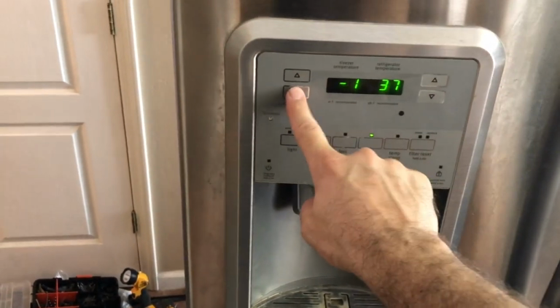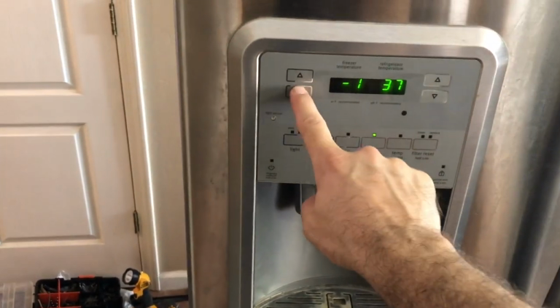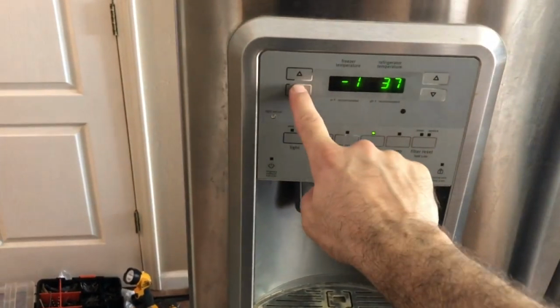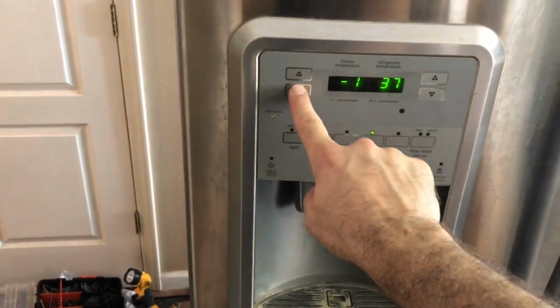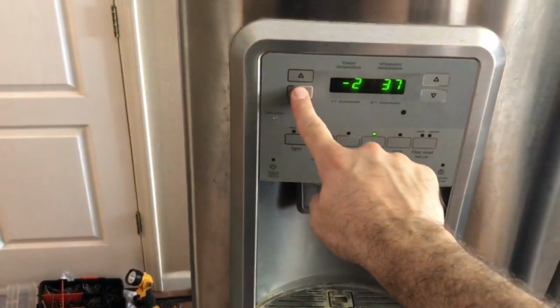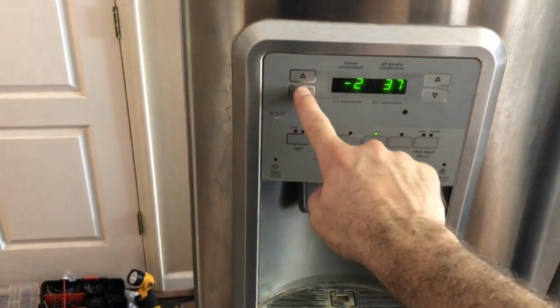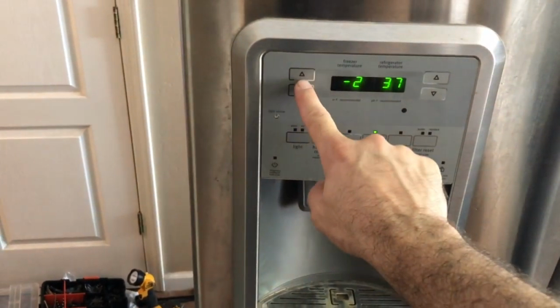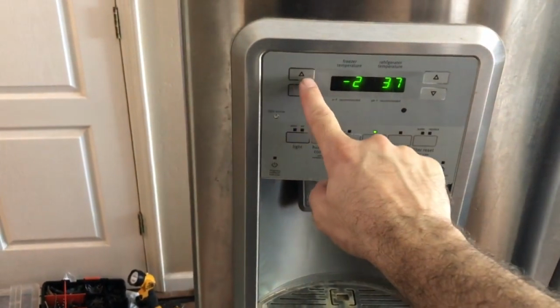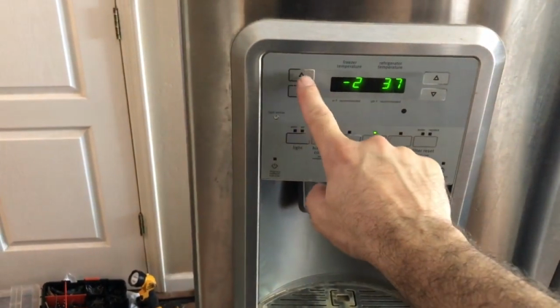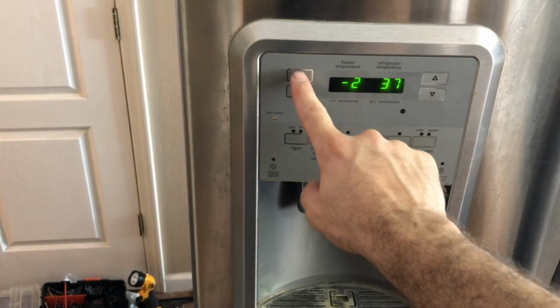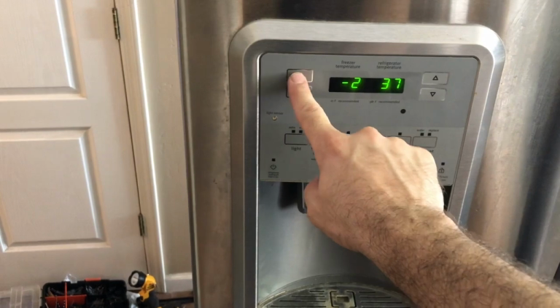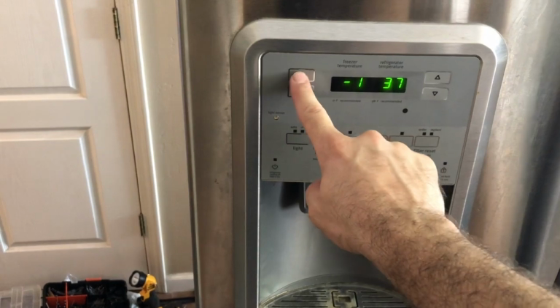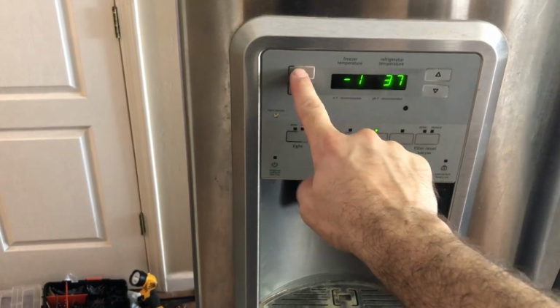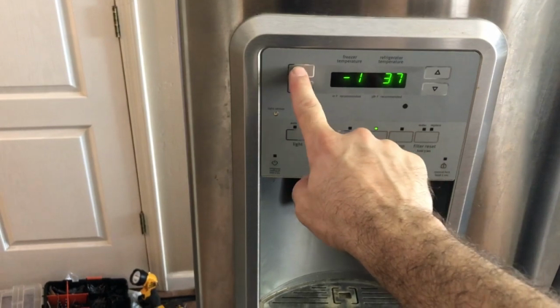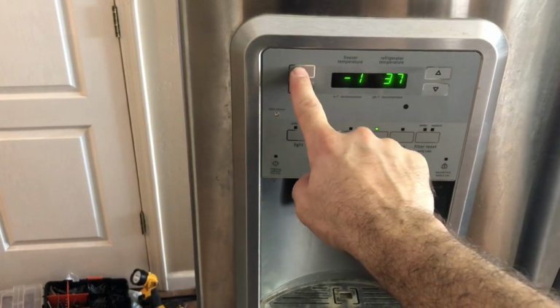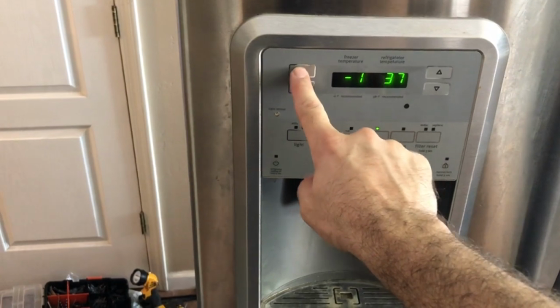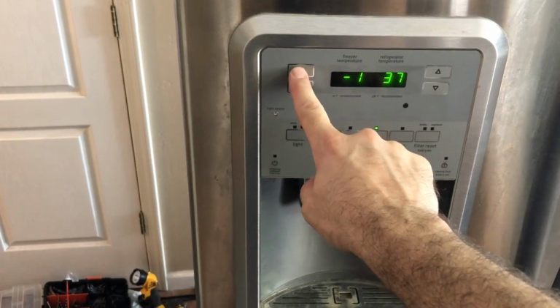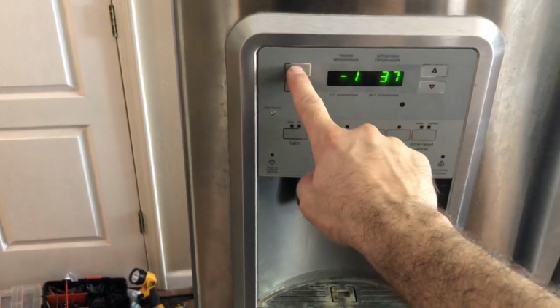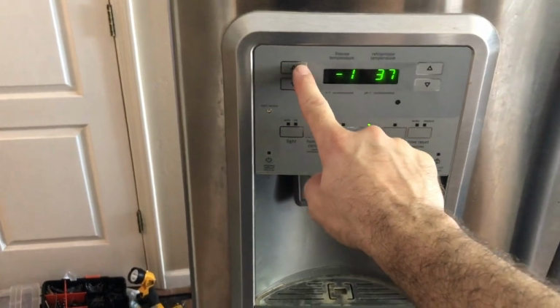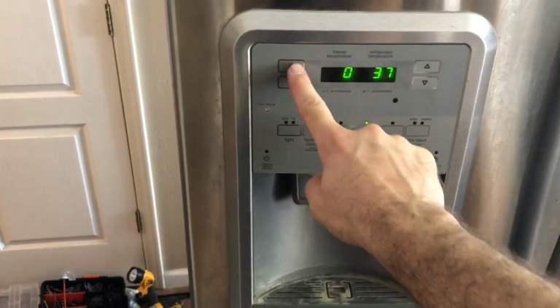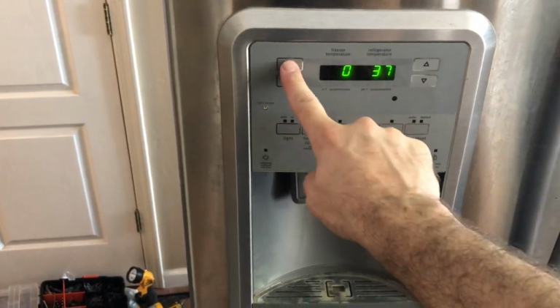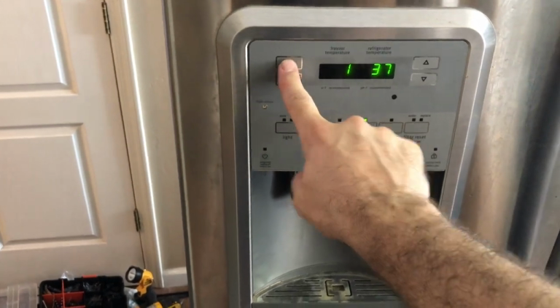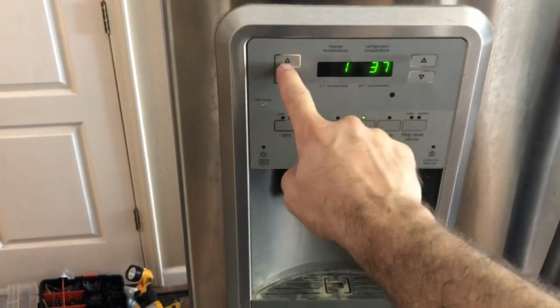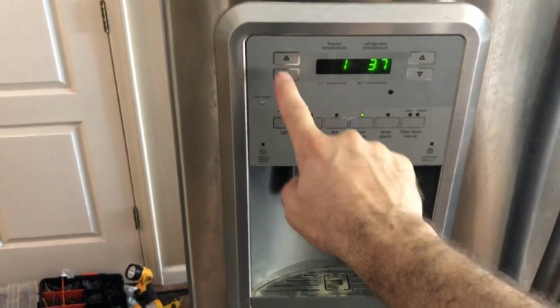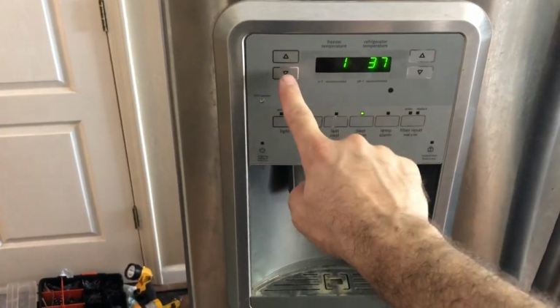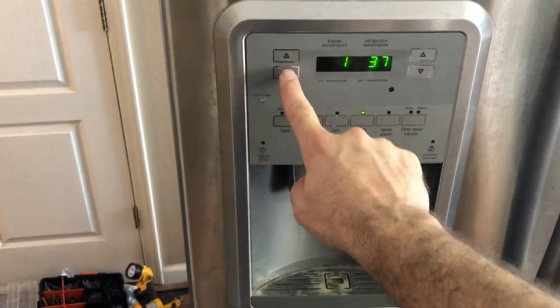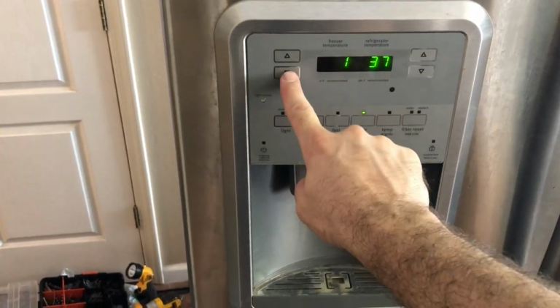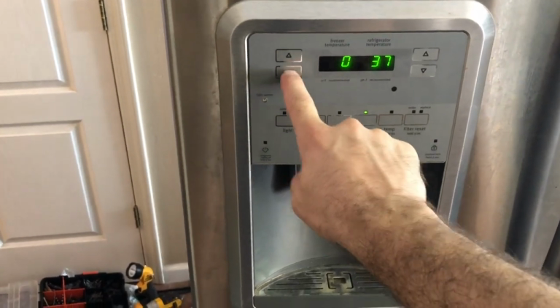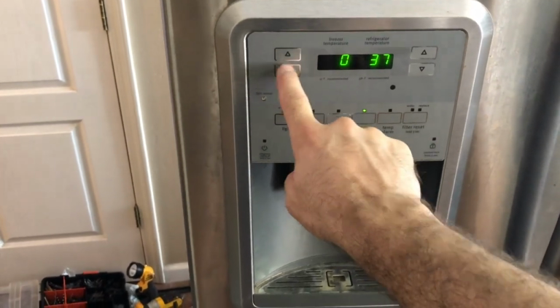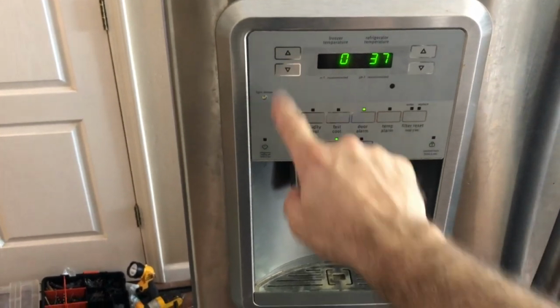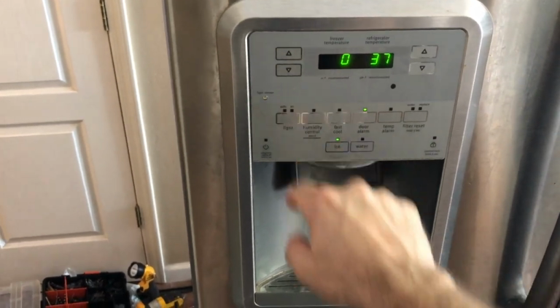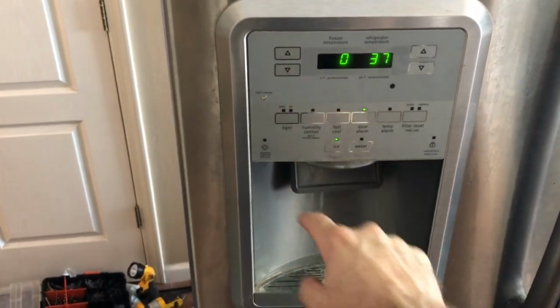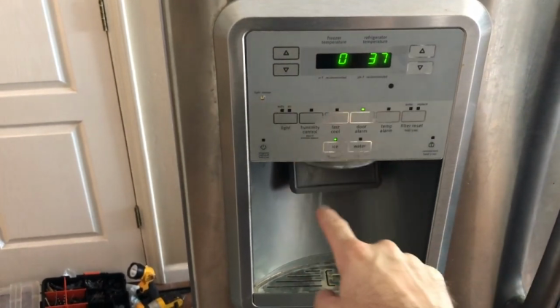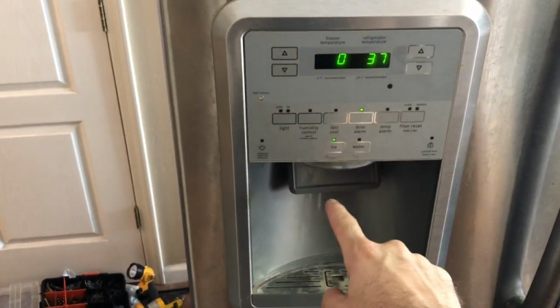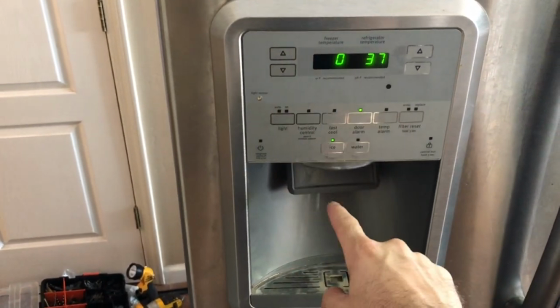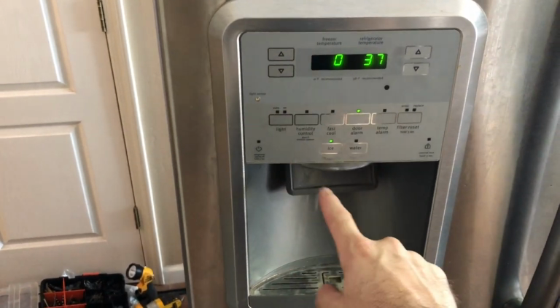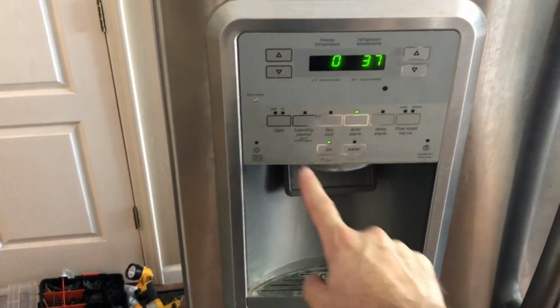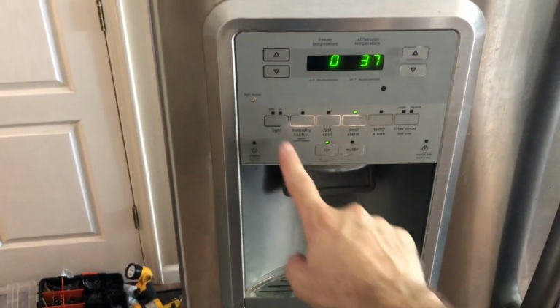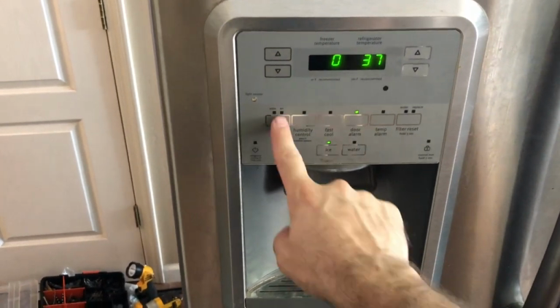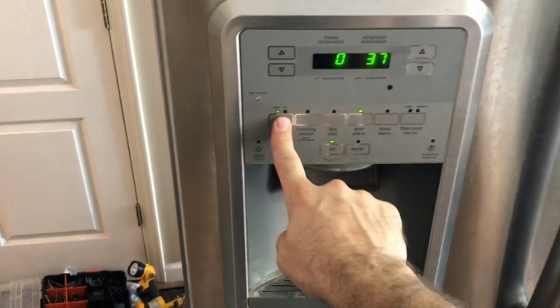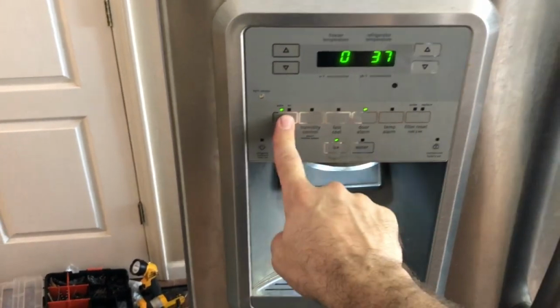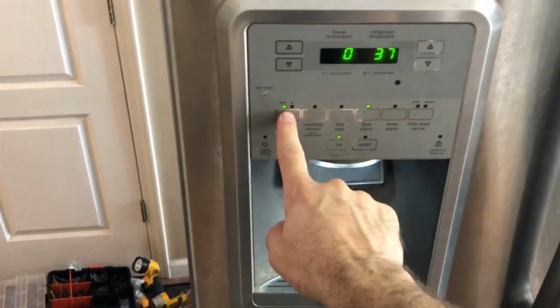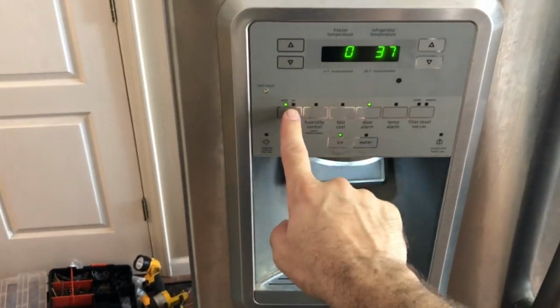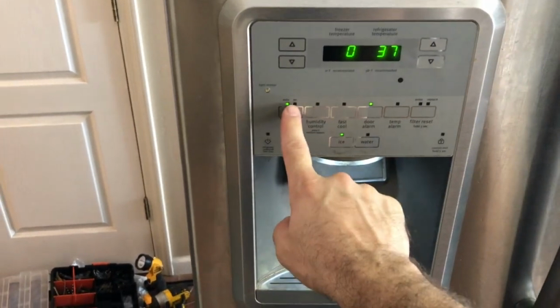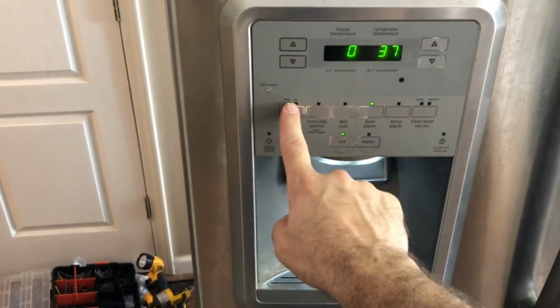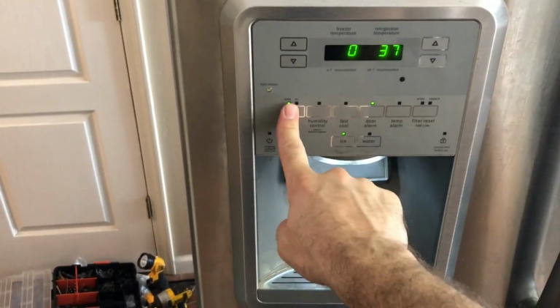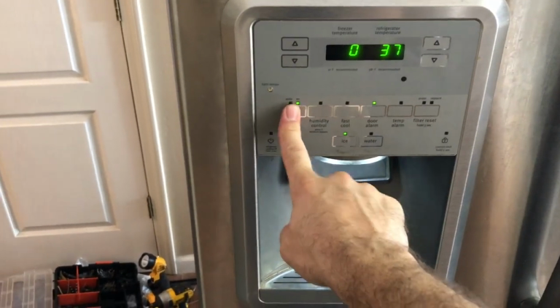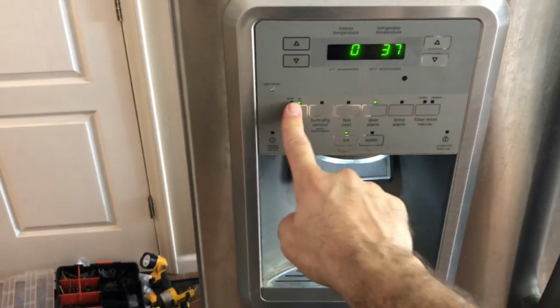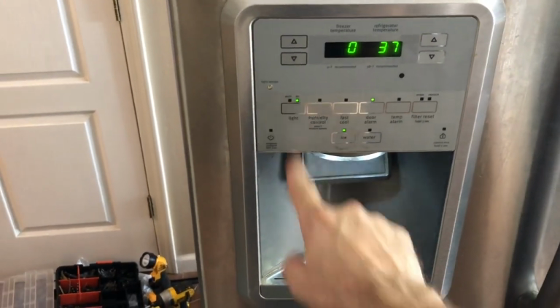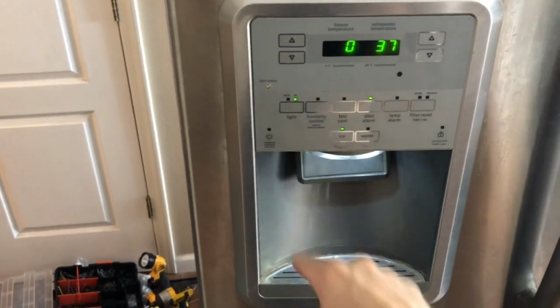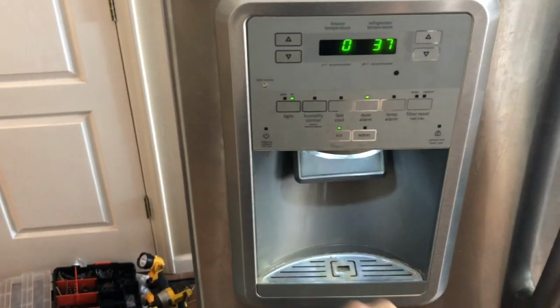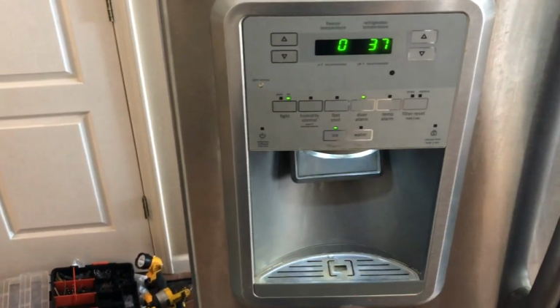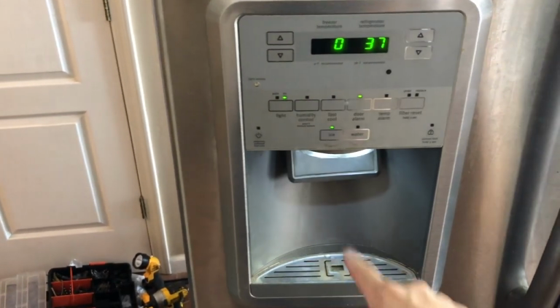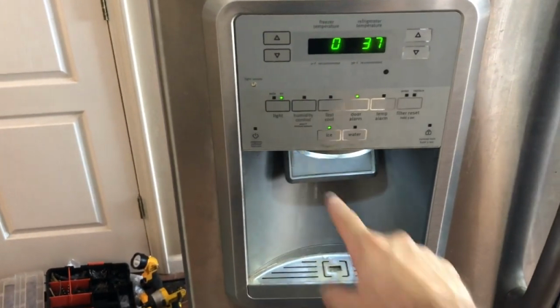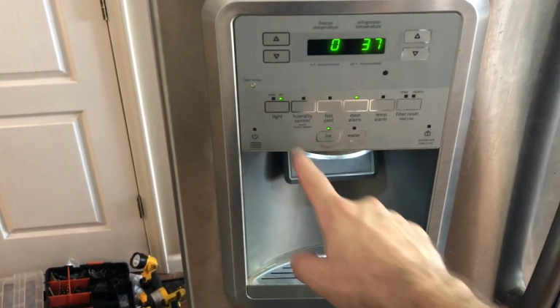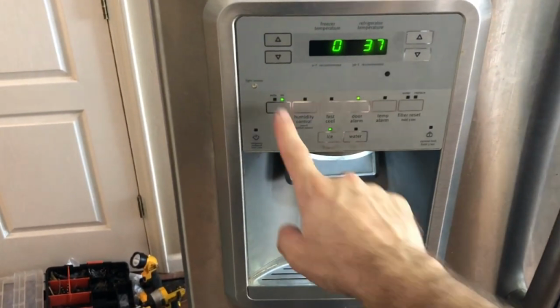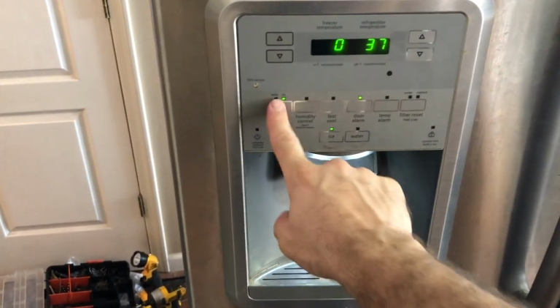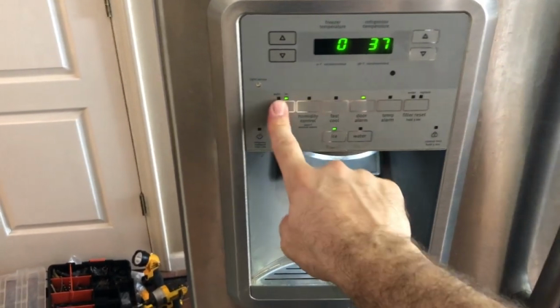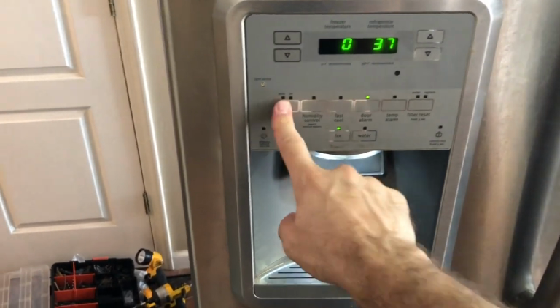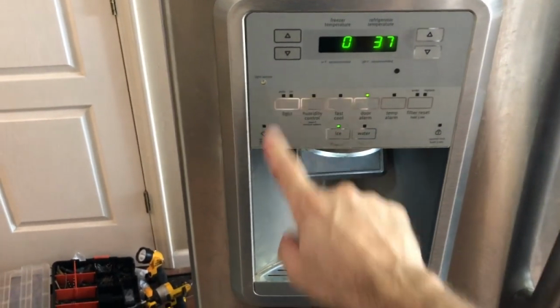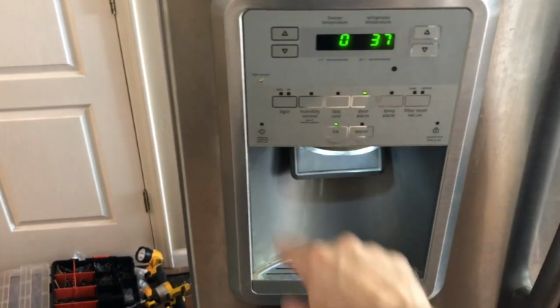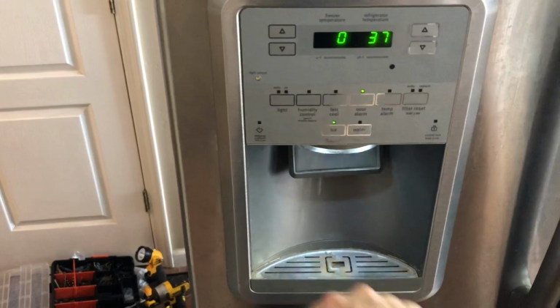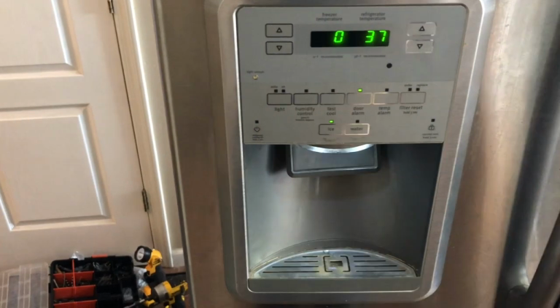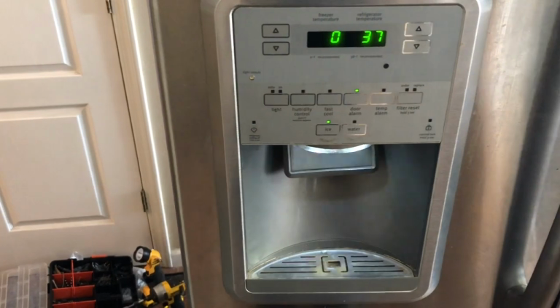Just testing it out — everything is looking good. The compressor is coming on, the fans are coming on, and all the functions are working good.